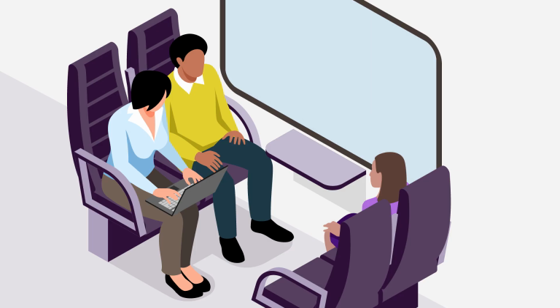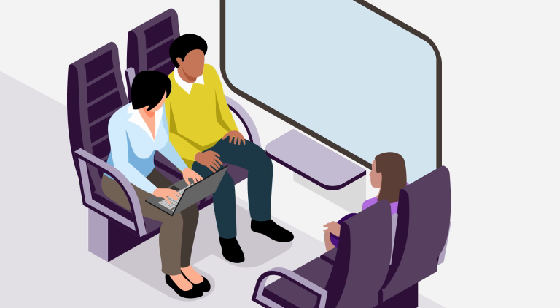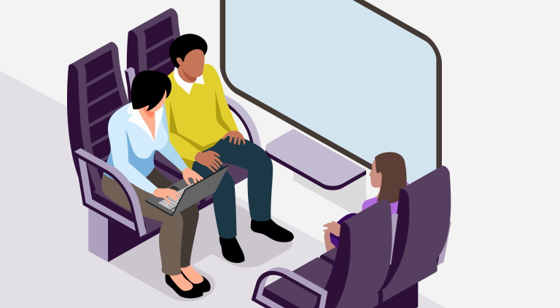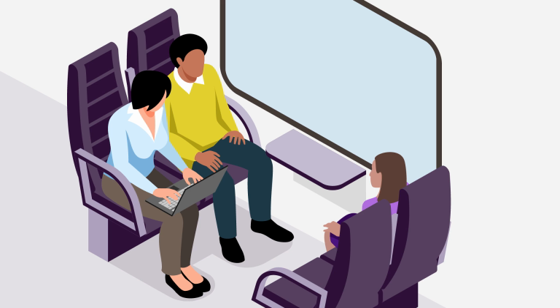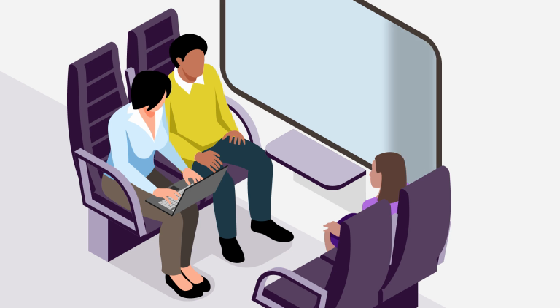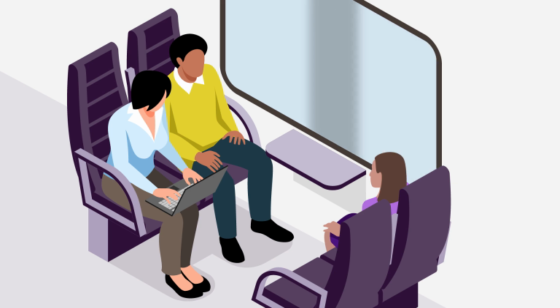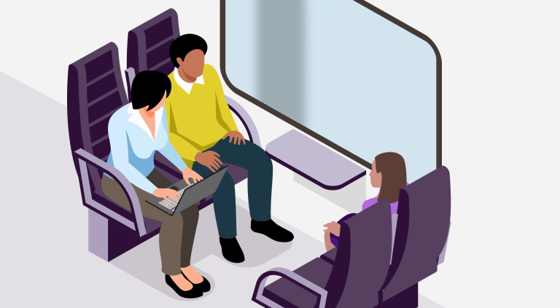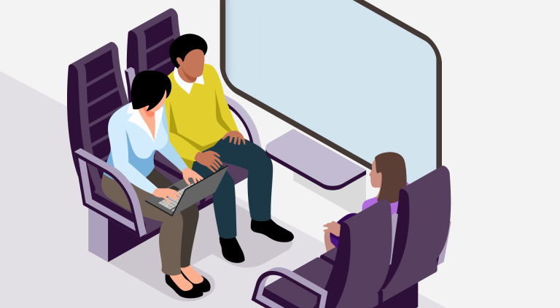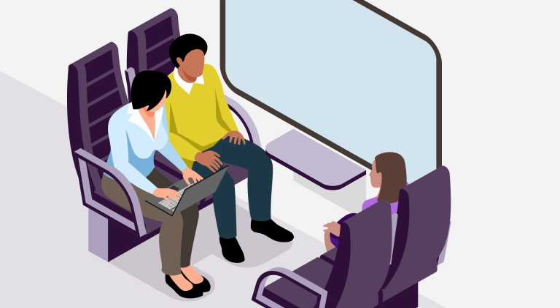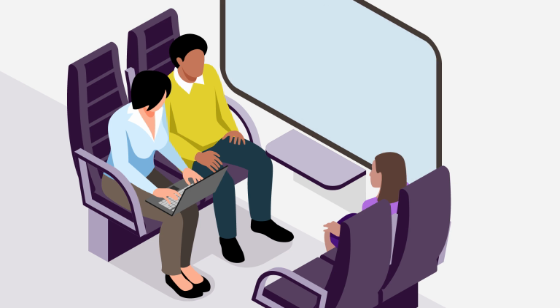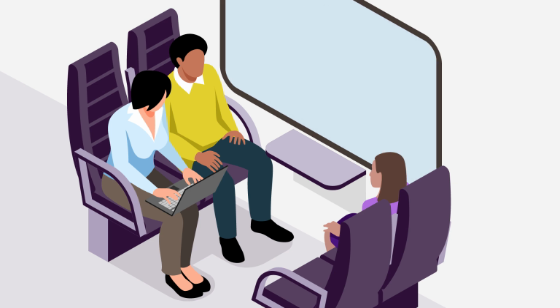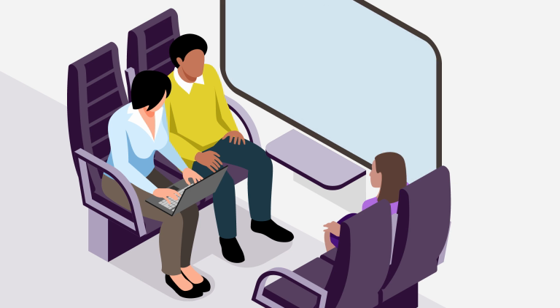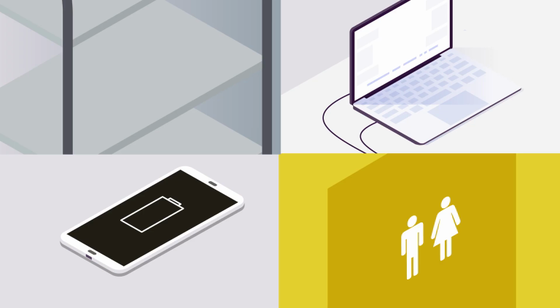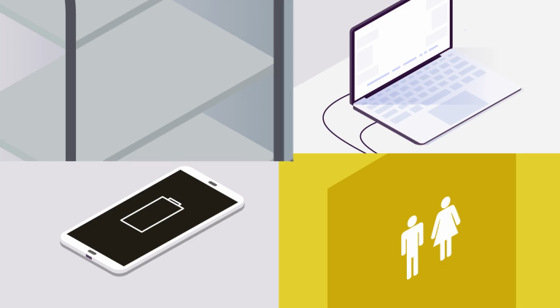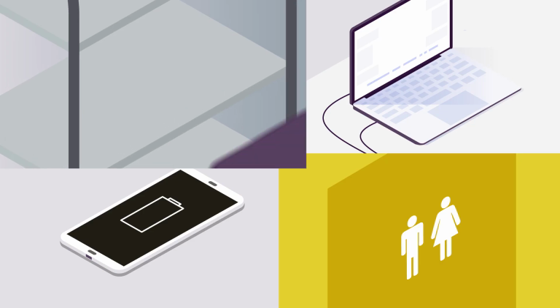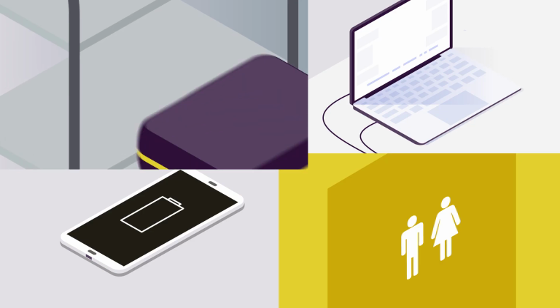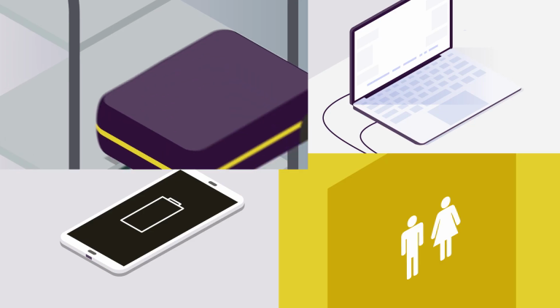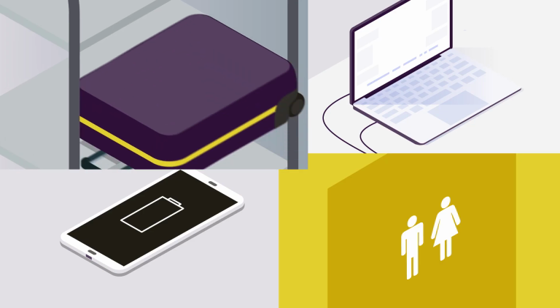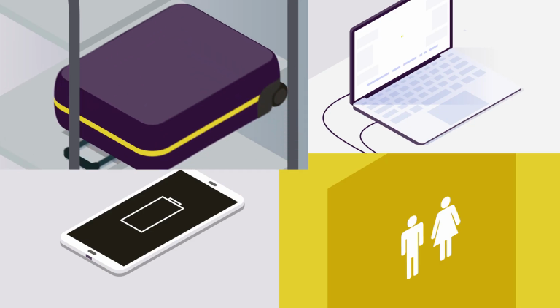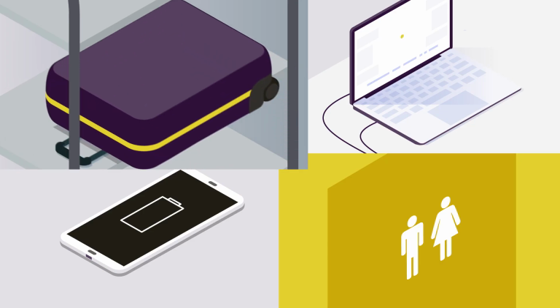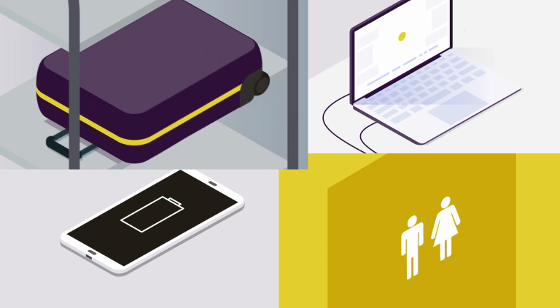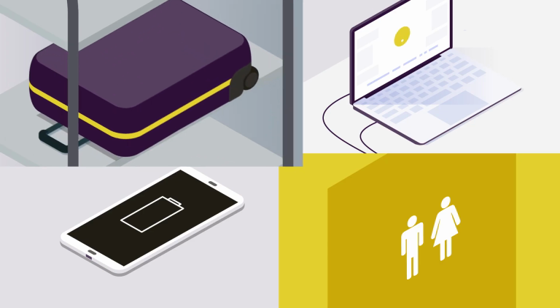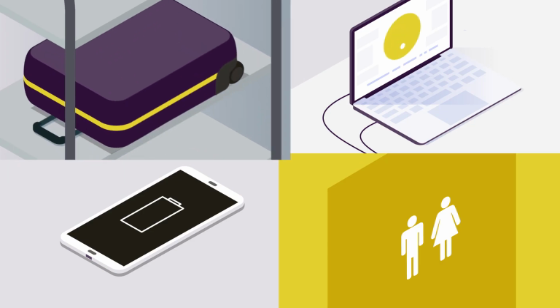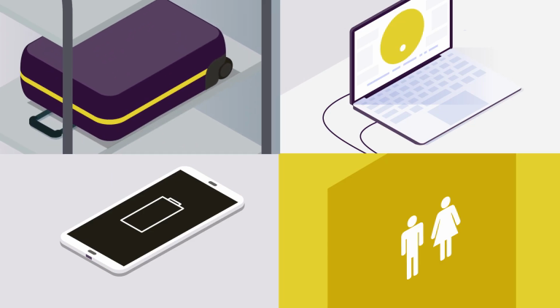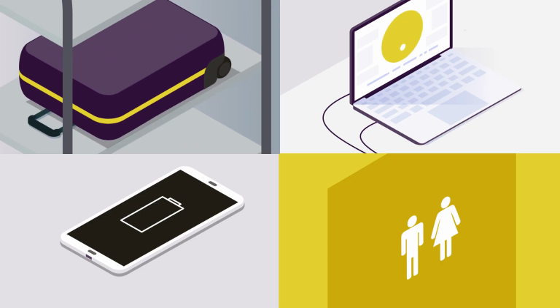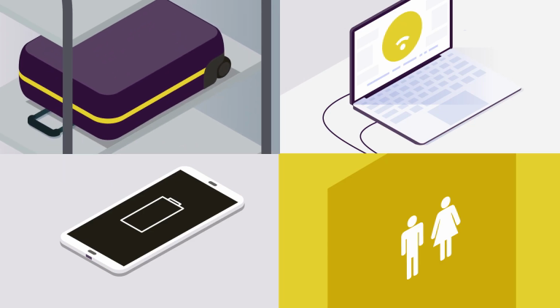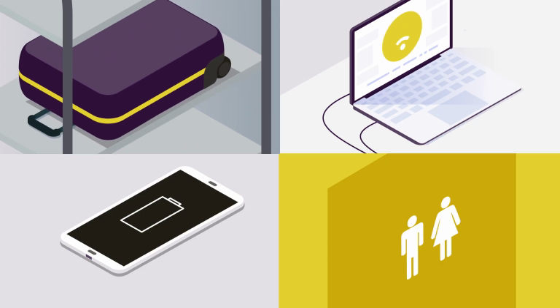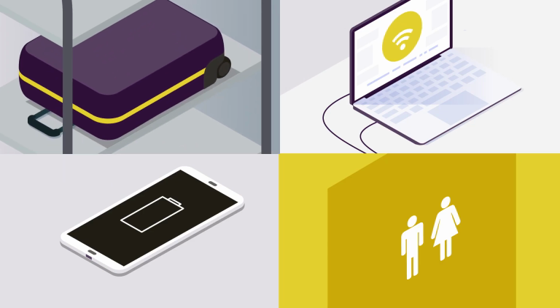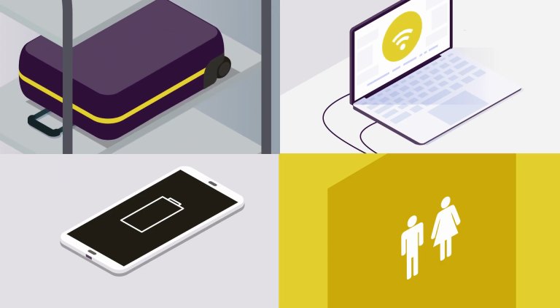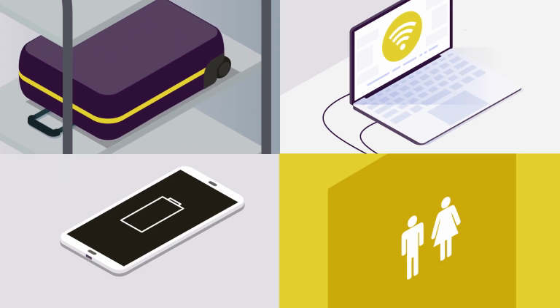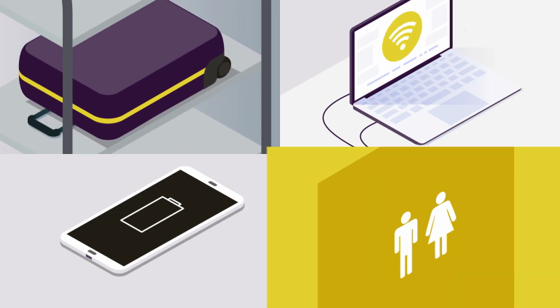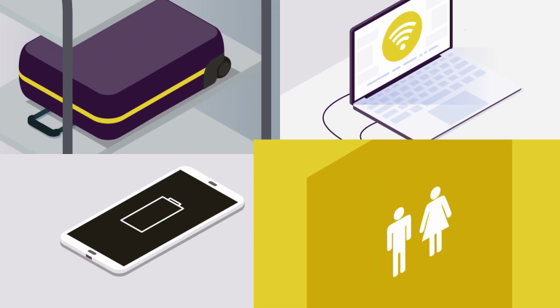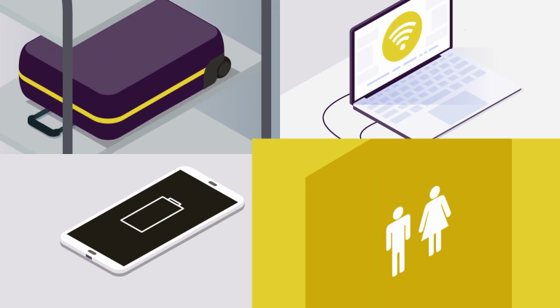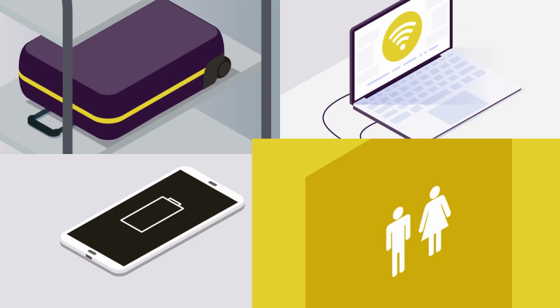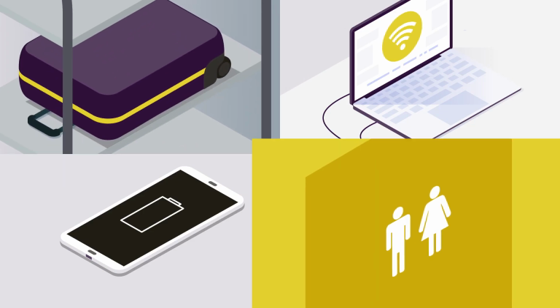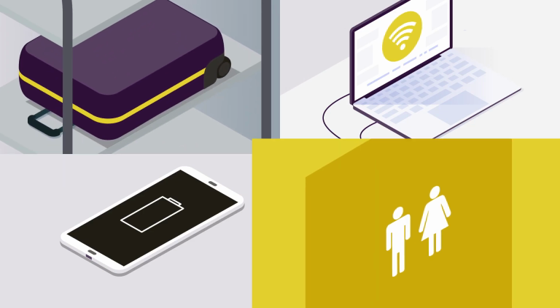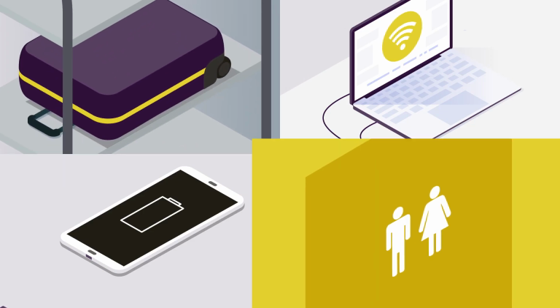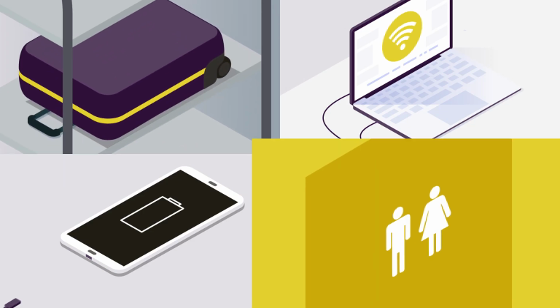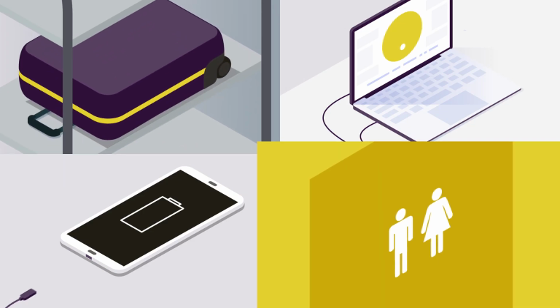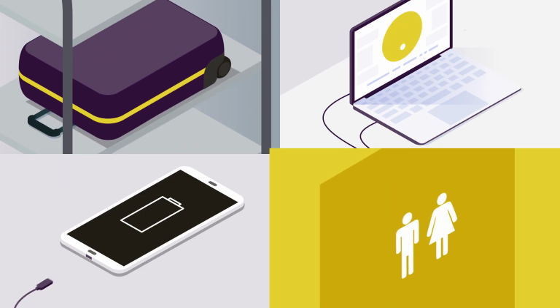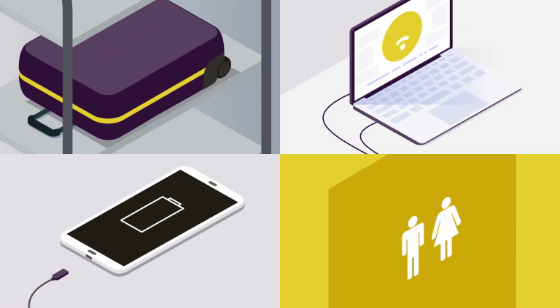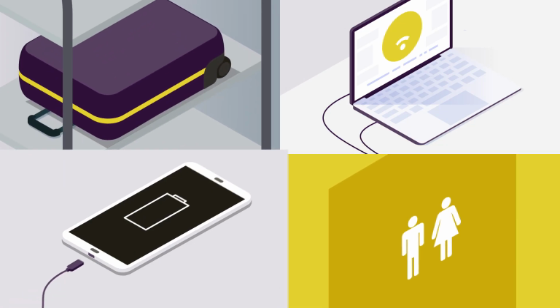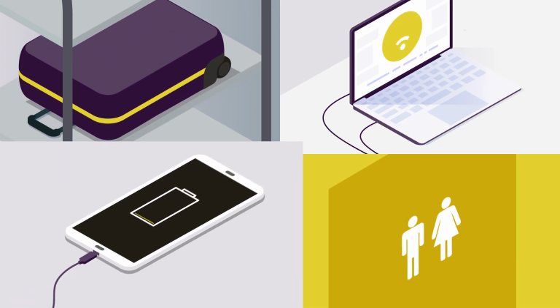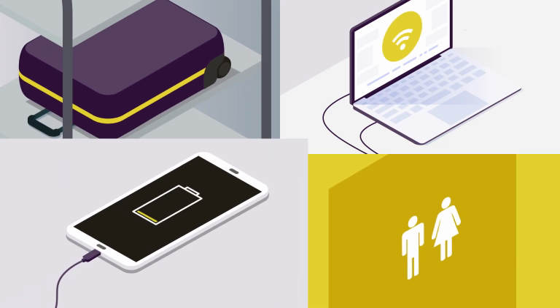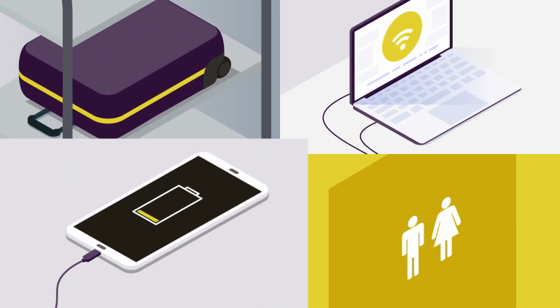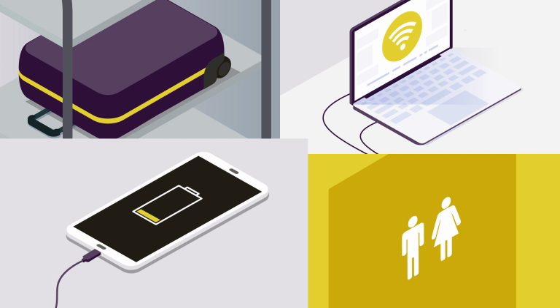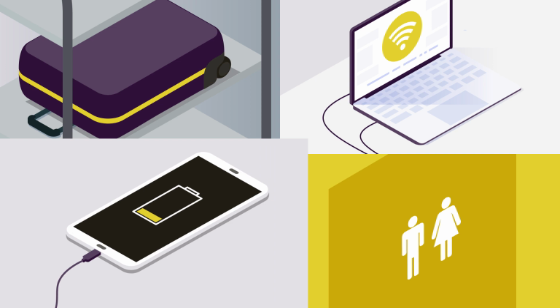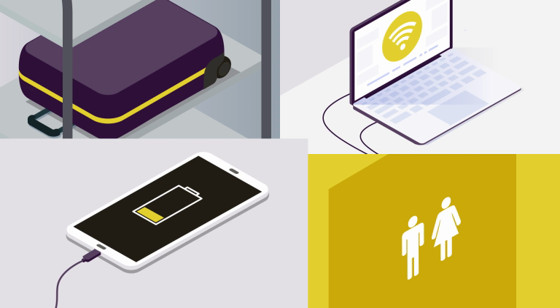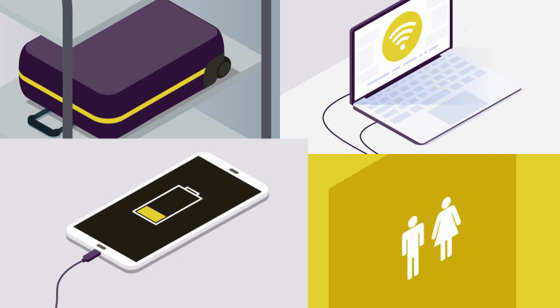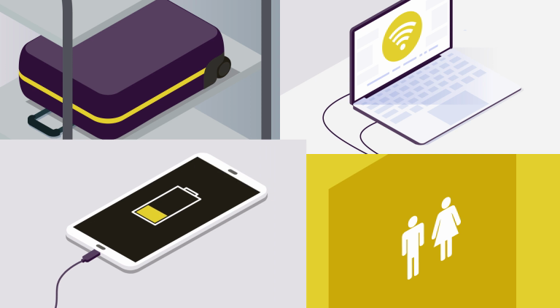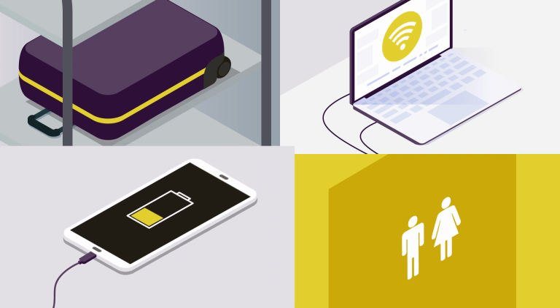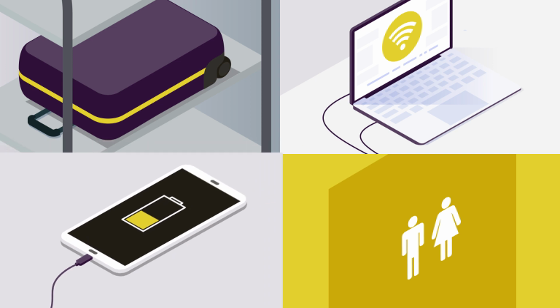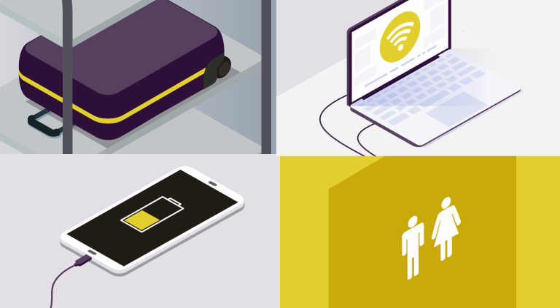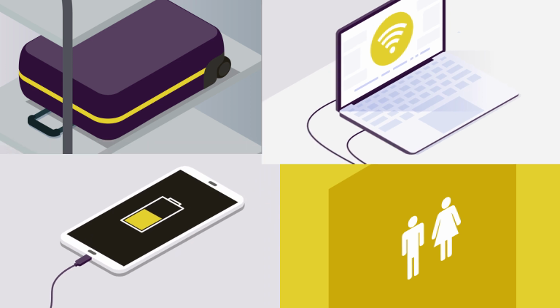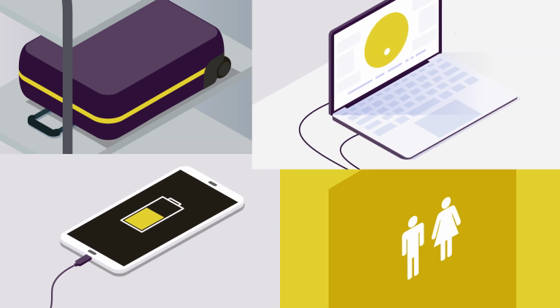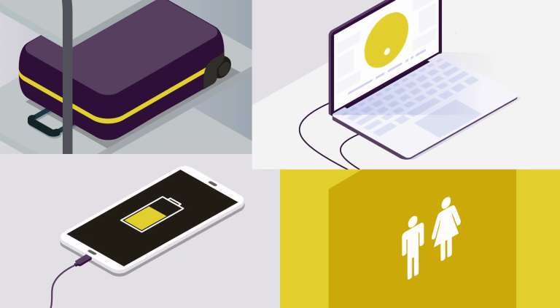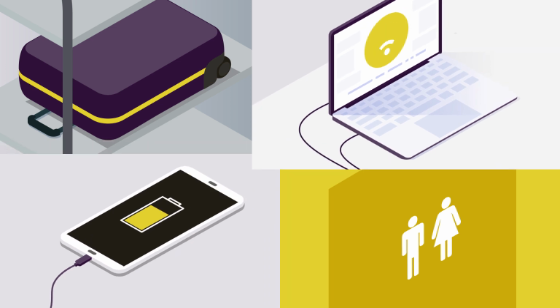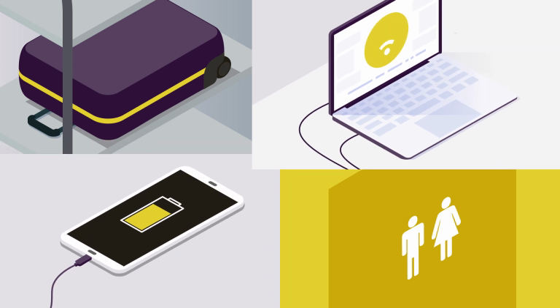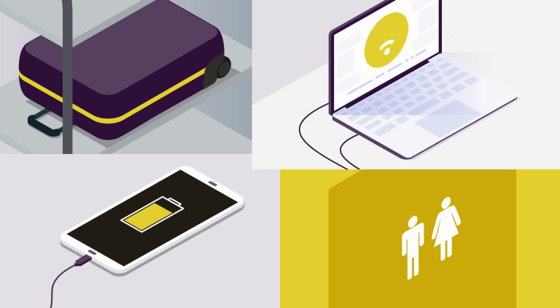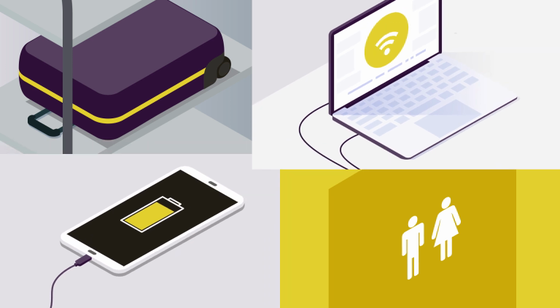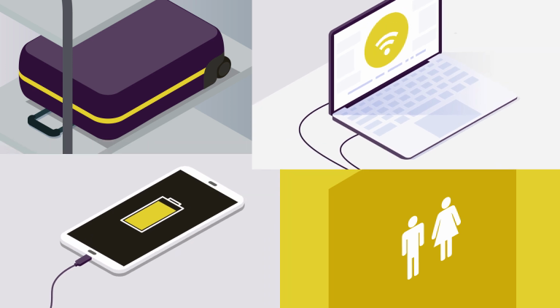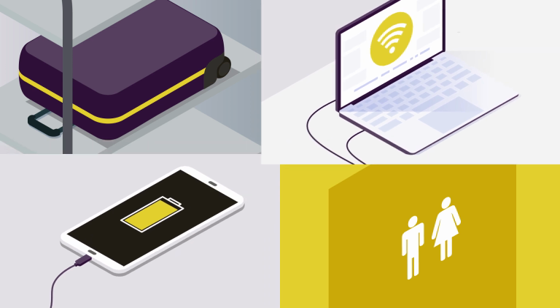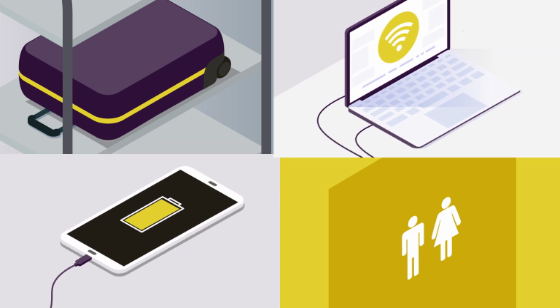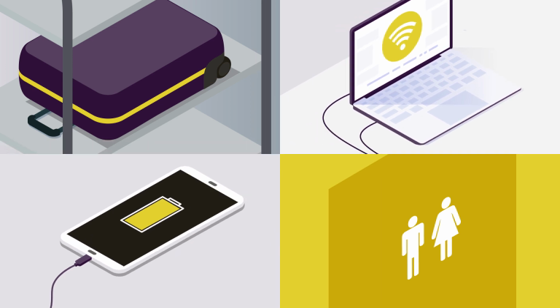On board, we offer large luggage storage areas, toilet facilities, power outlets and complimentary Wi-Fi.